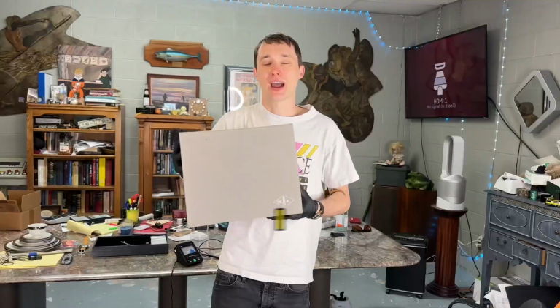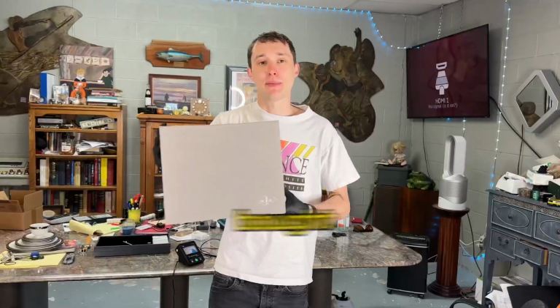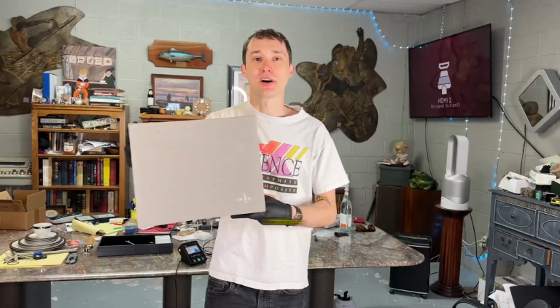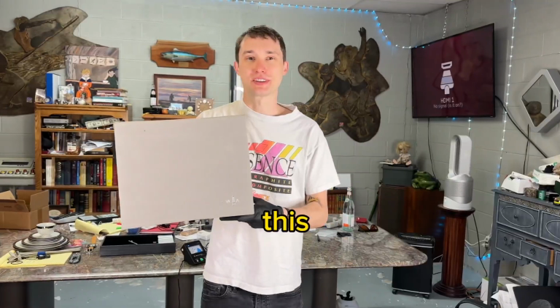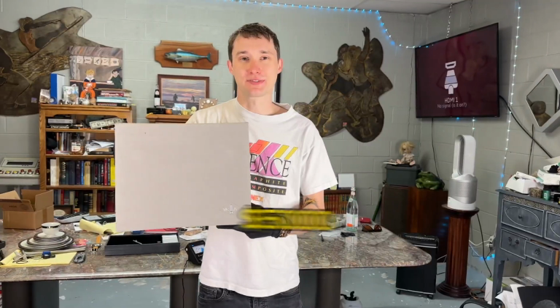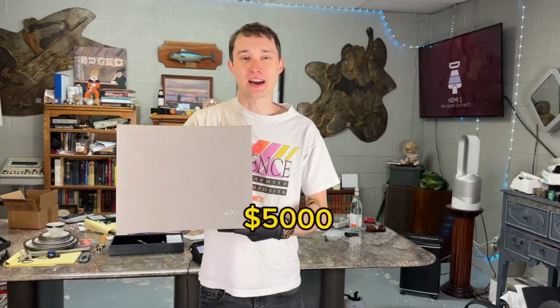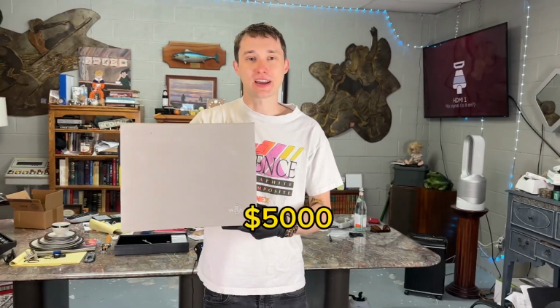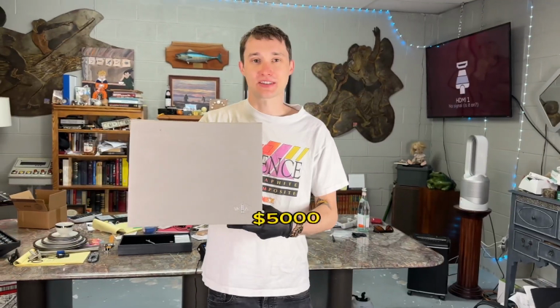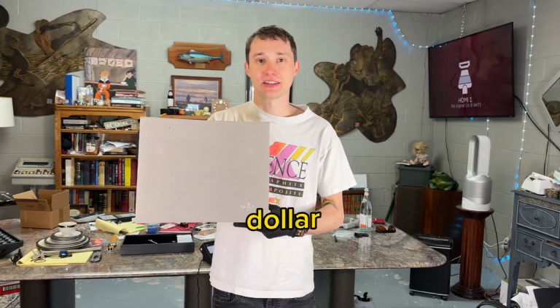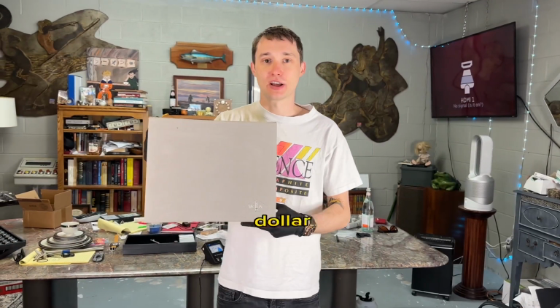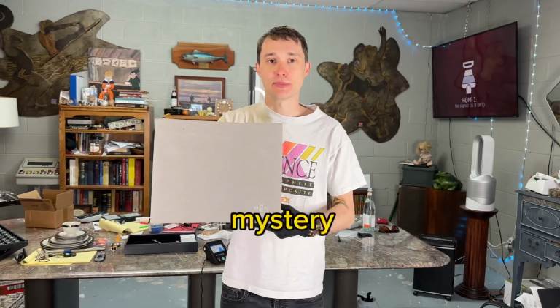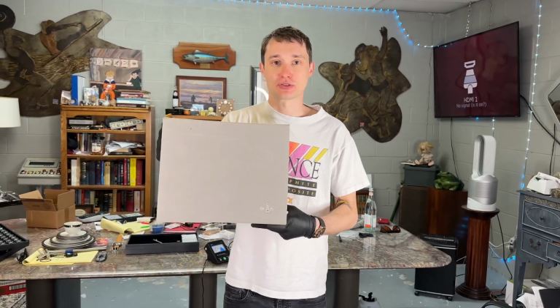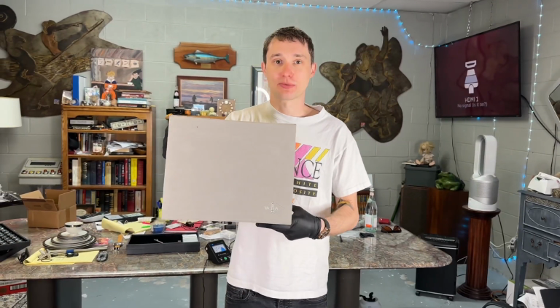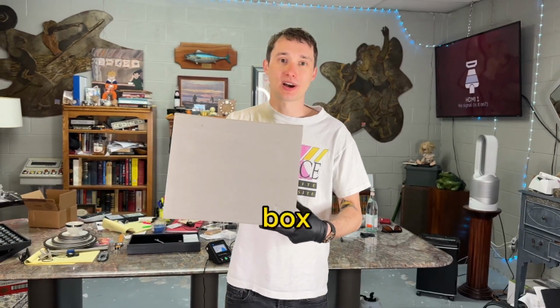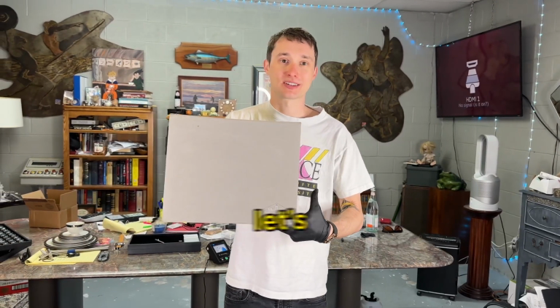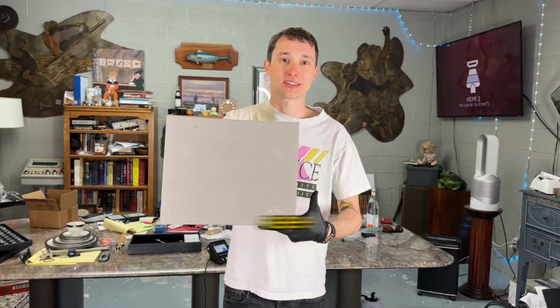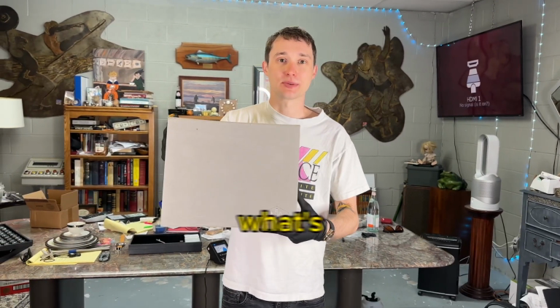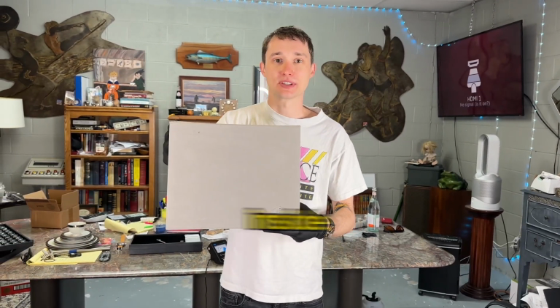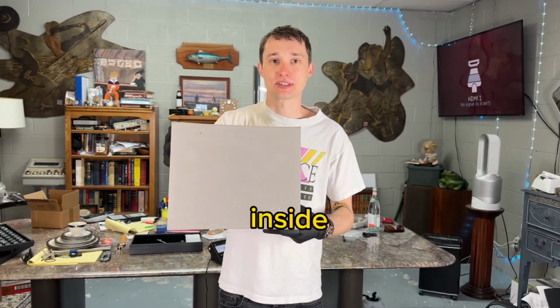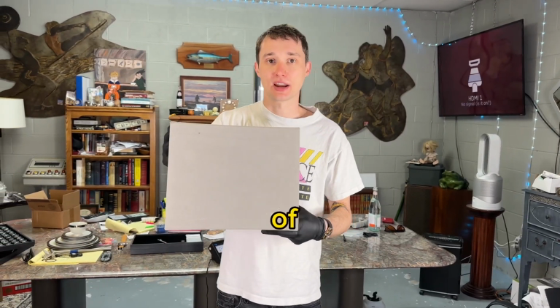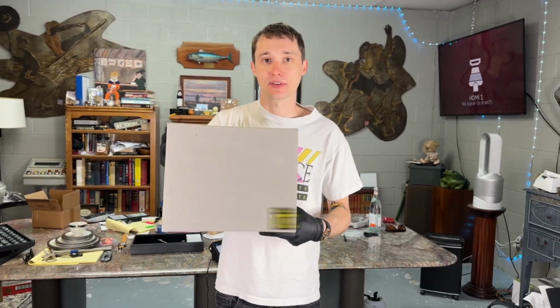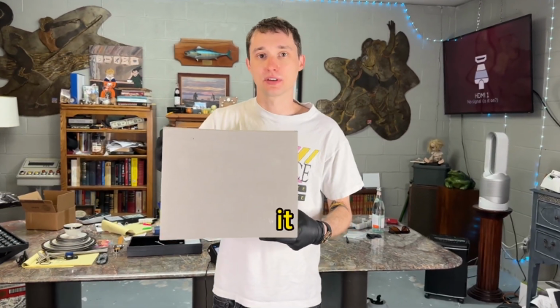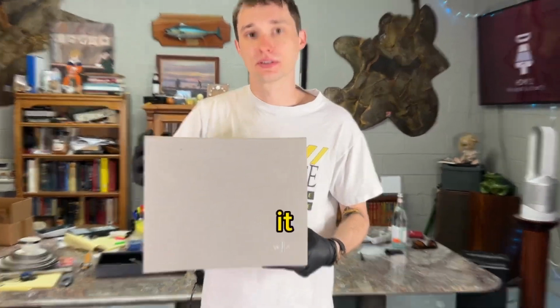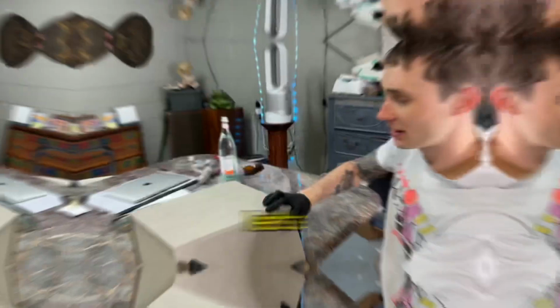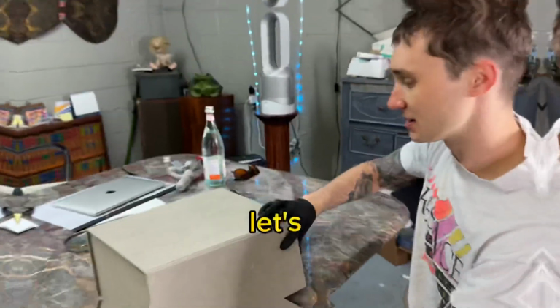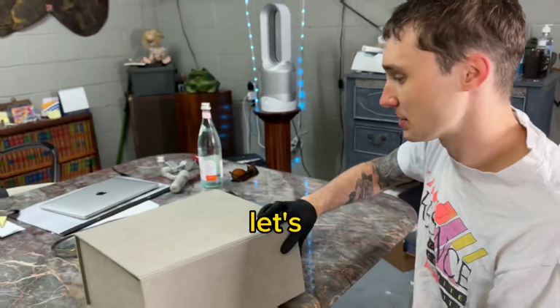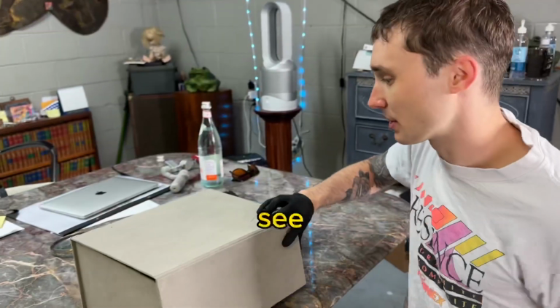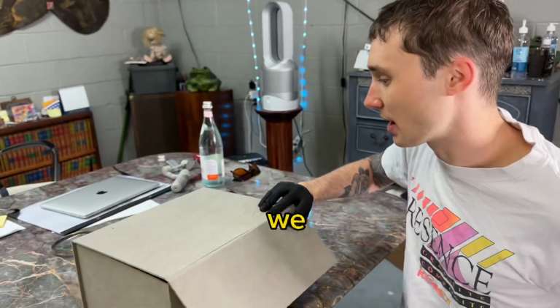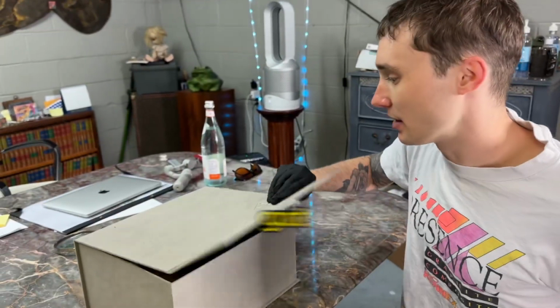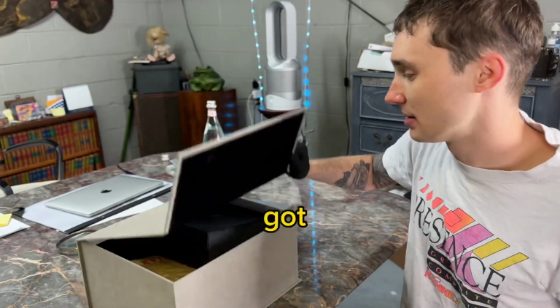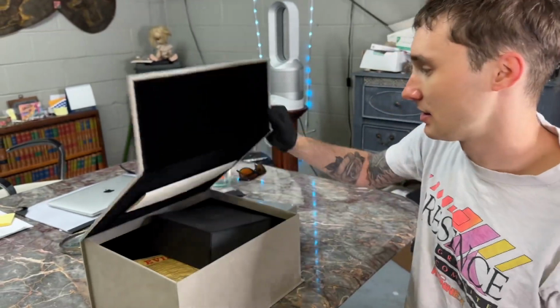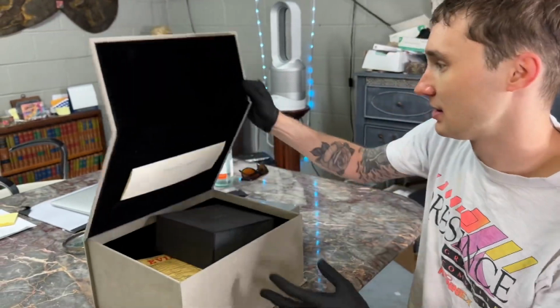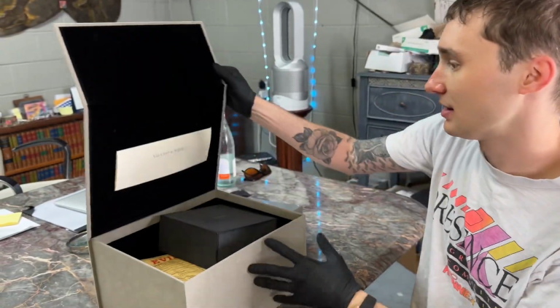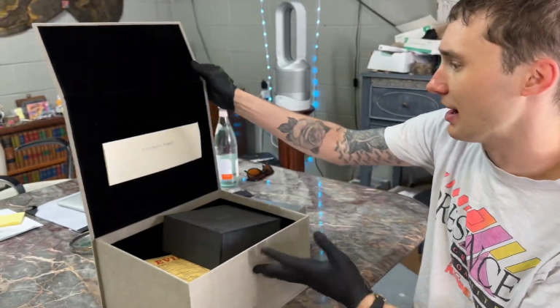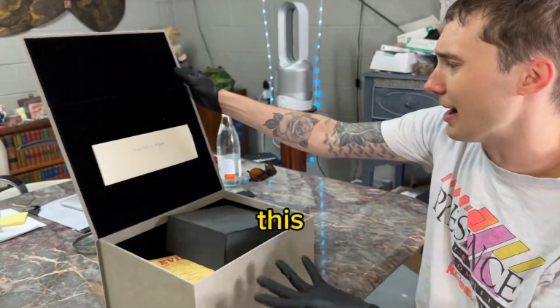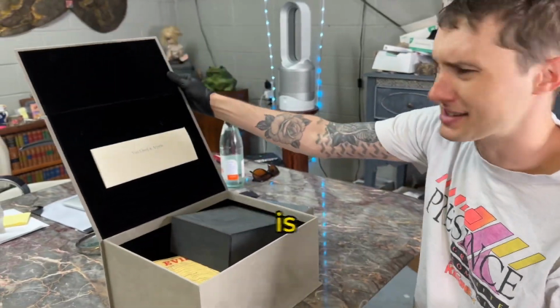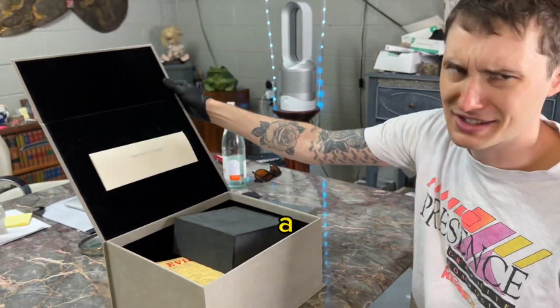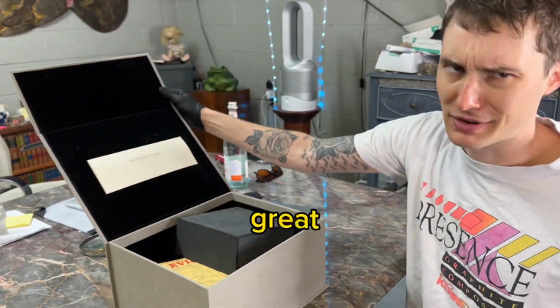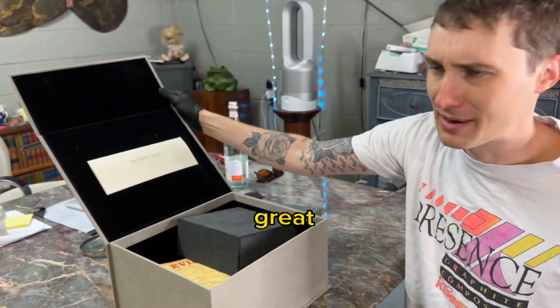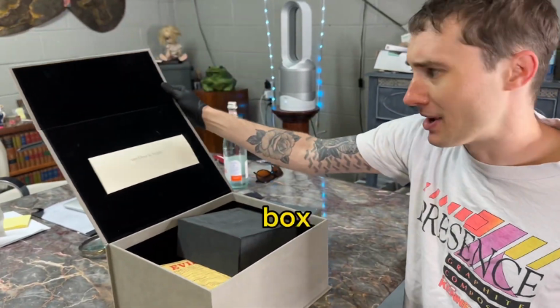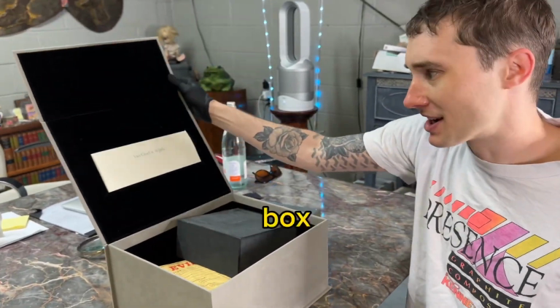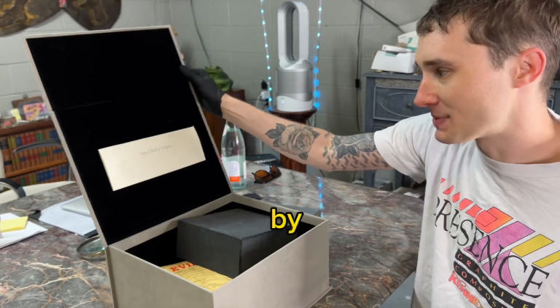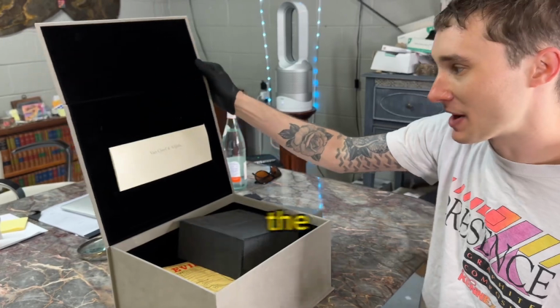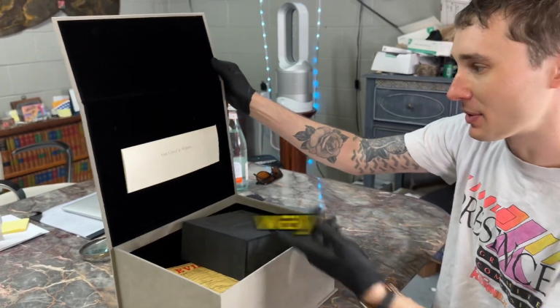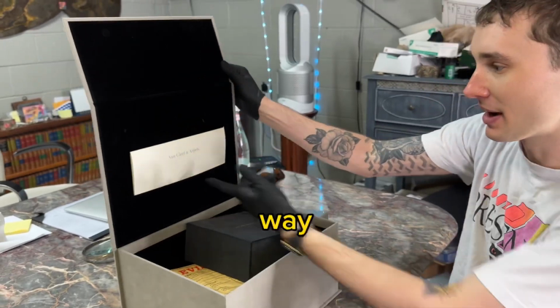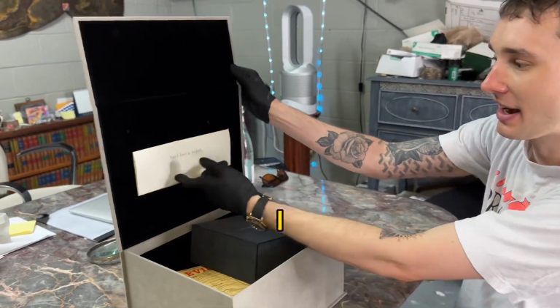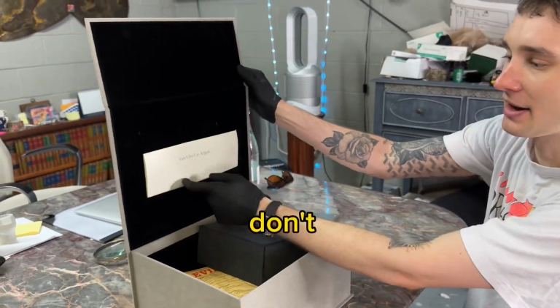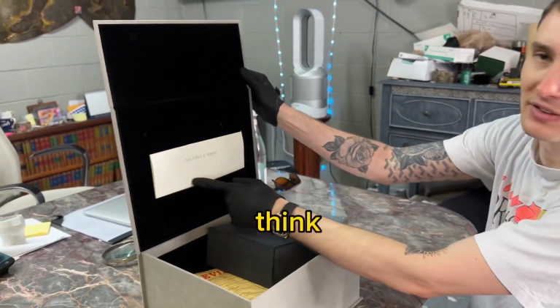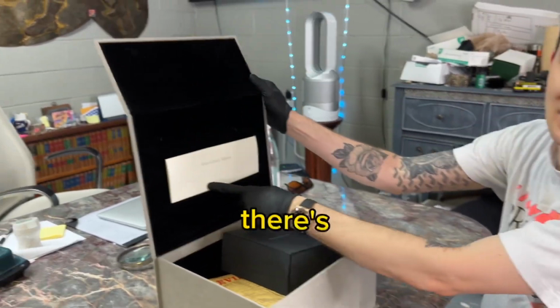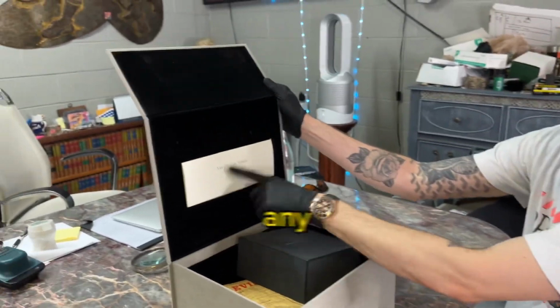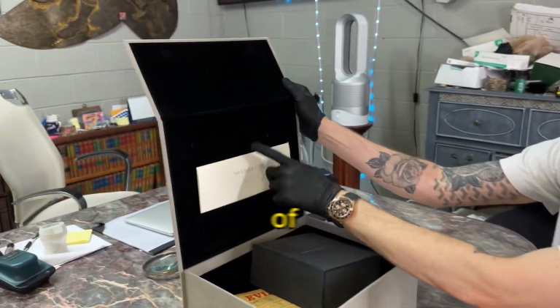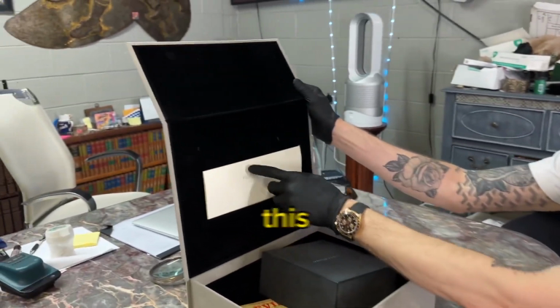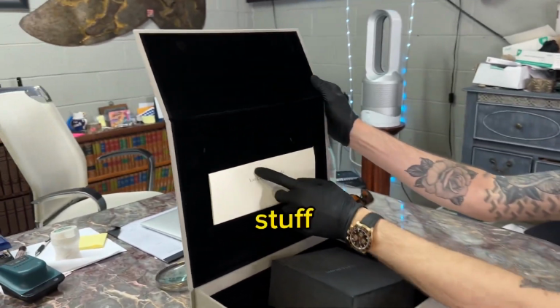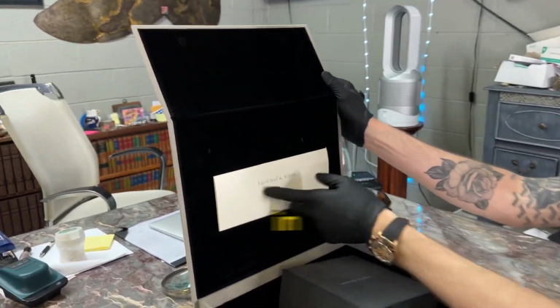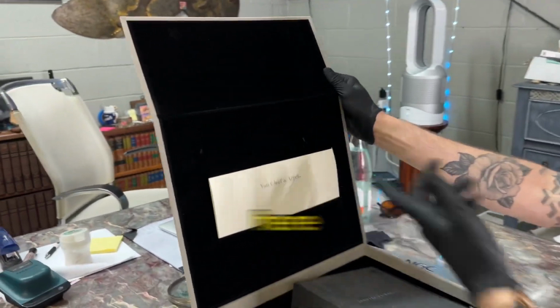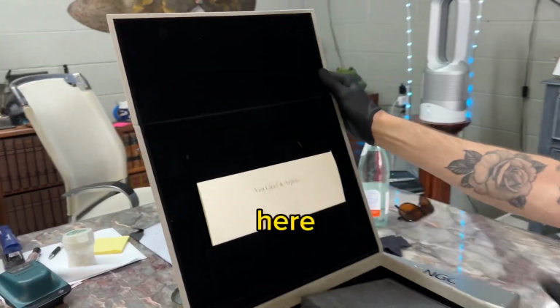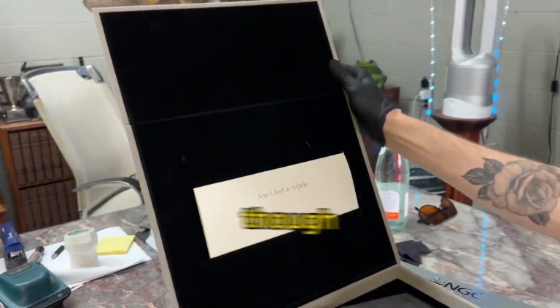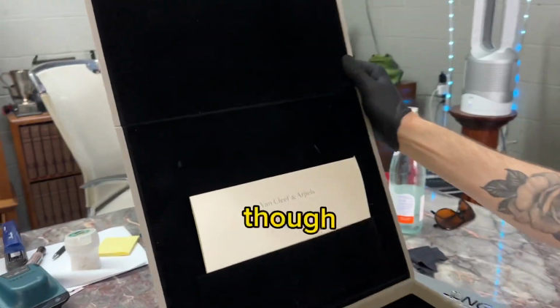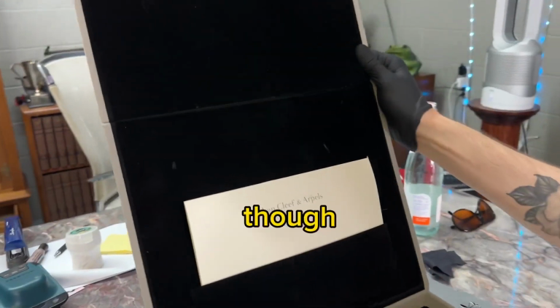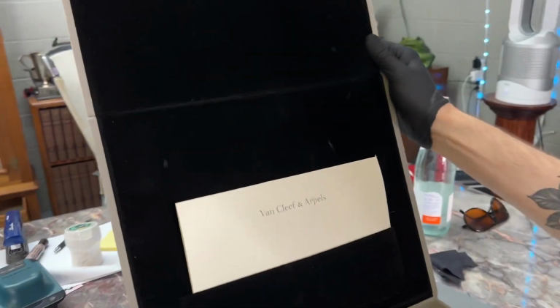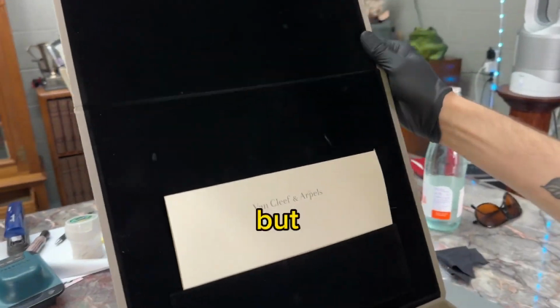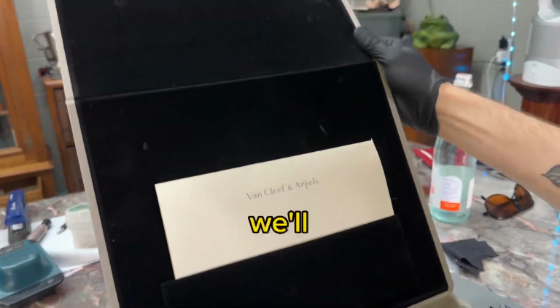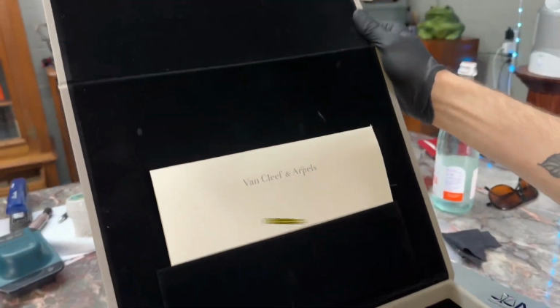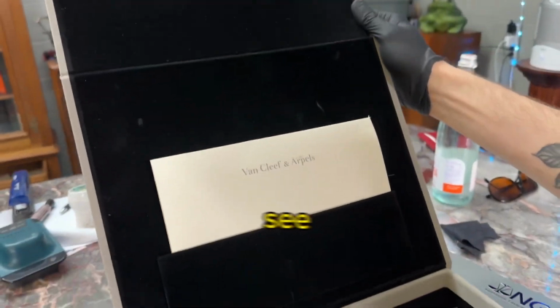I bought this $5,000 mystery box. Let's see what's inside of it. Let's see what we got. This is a great box, by the way. I don't think there's any of this stuff in here, but we'll see.